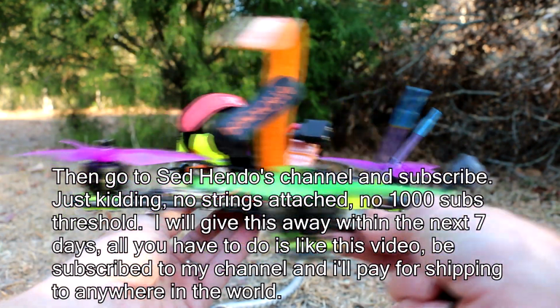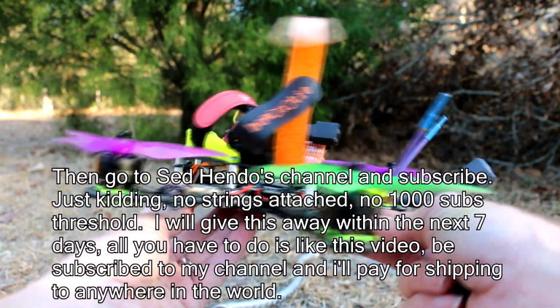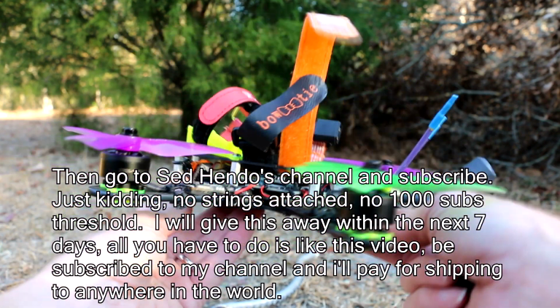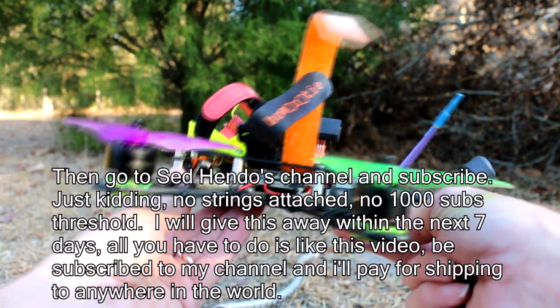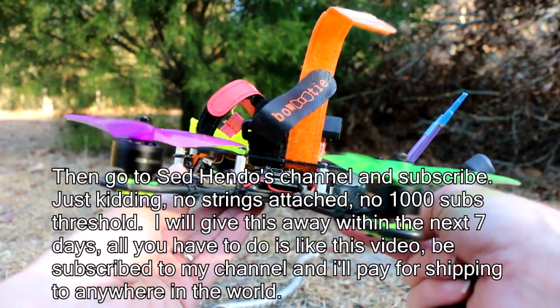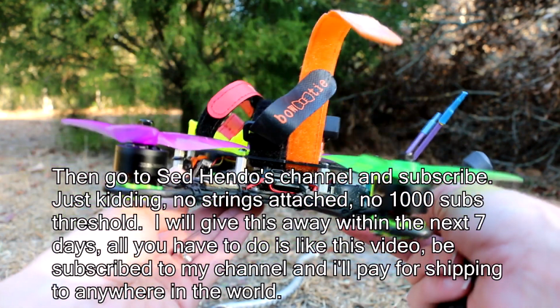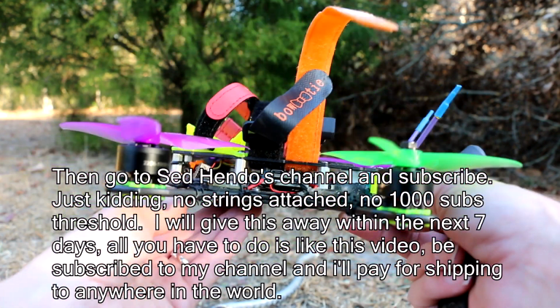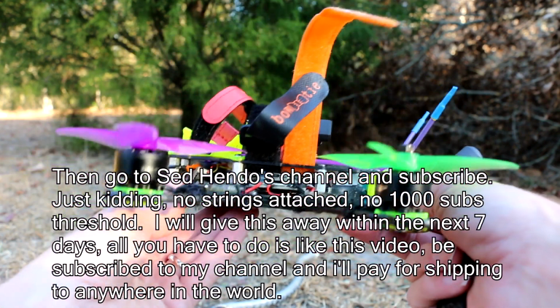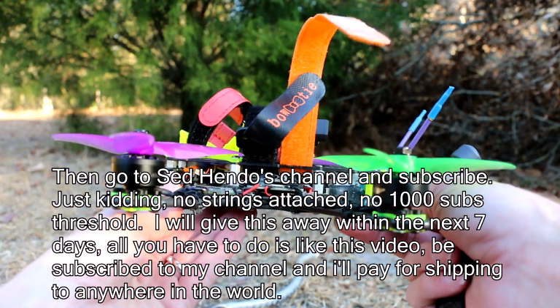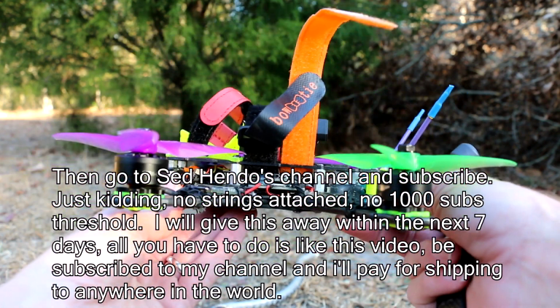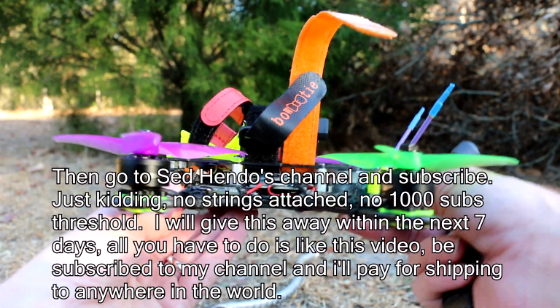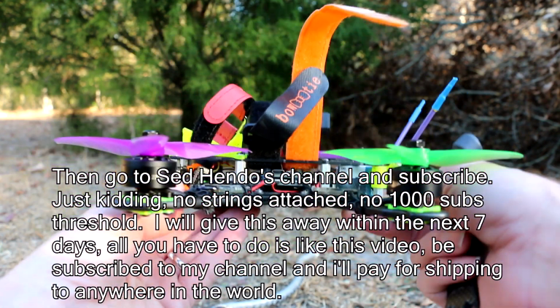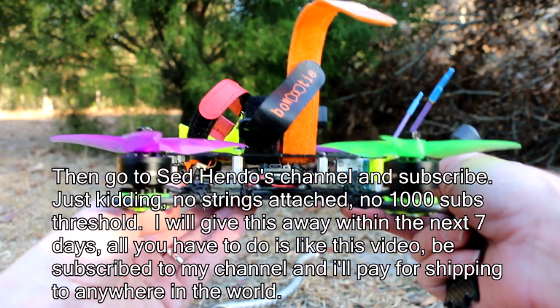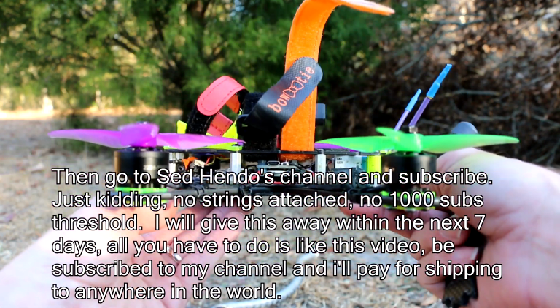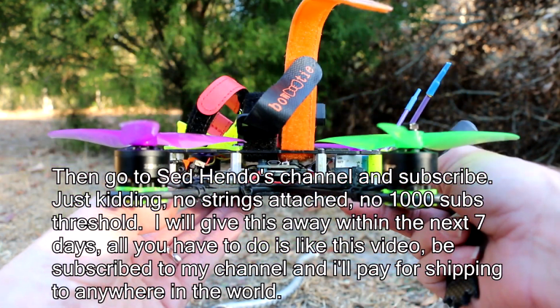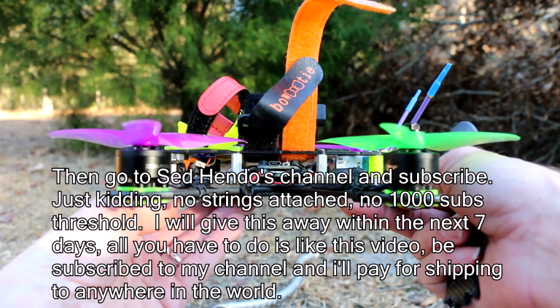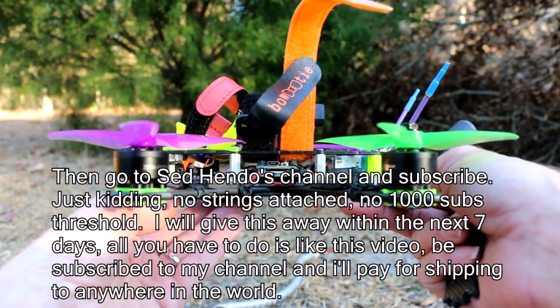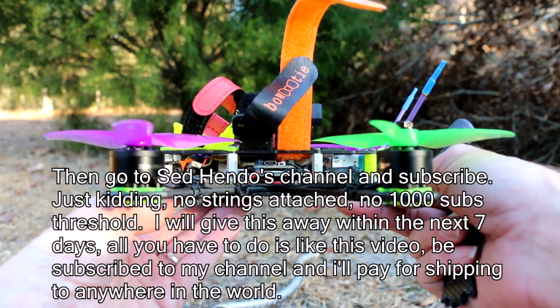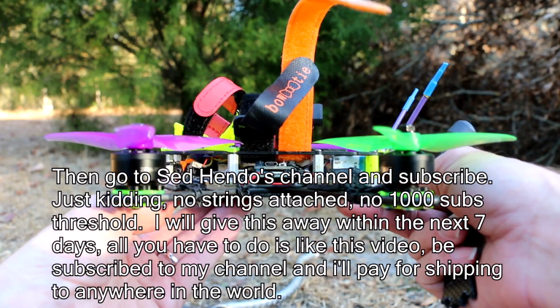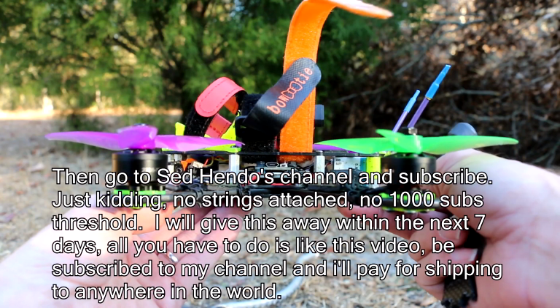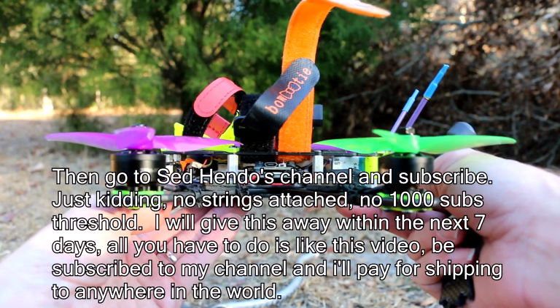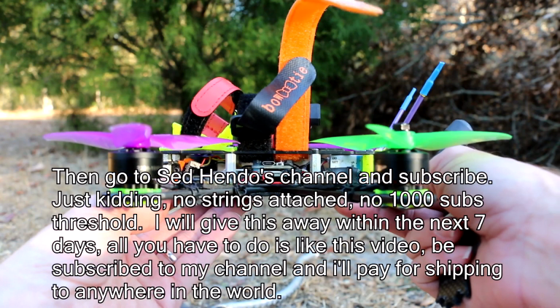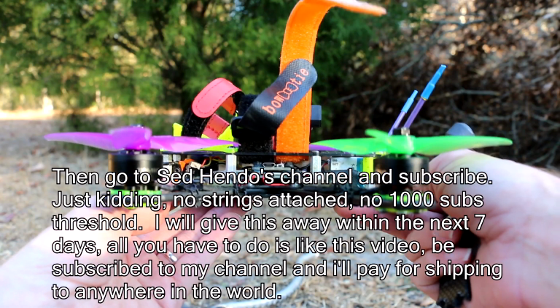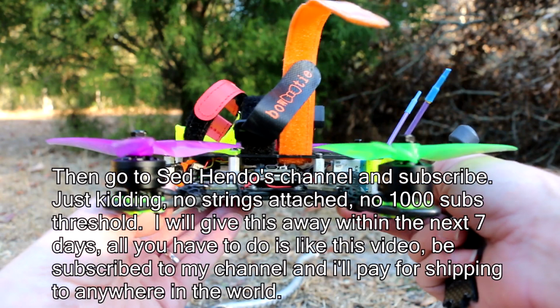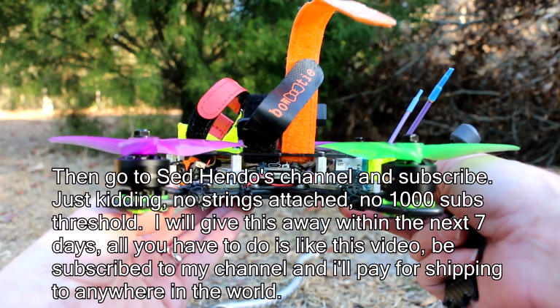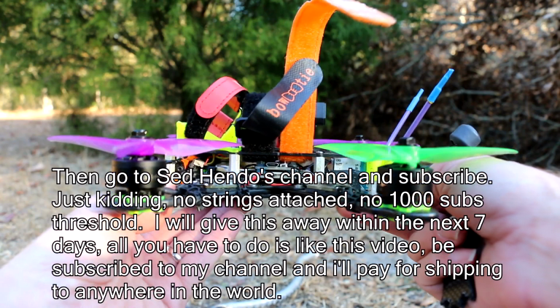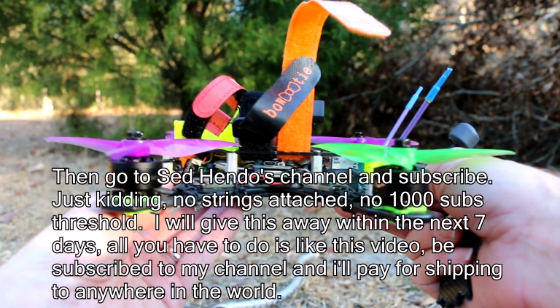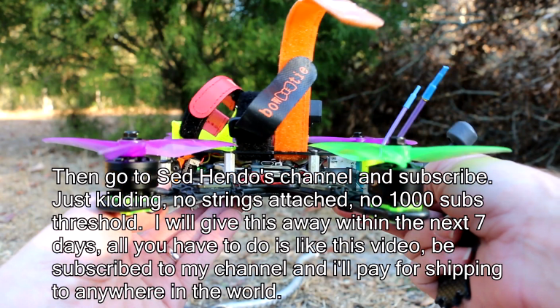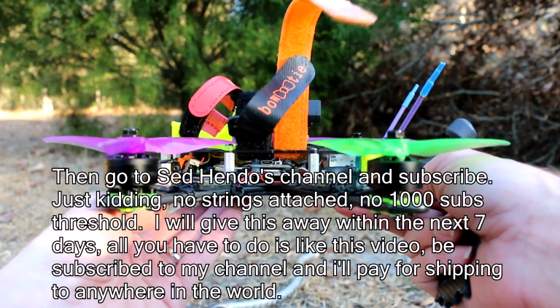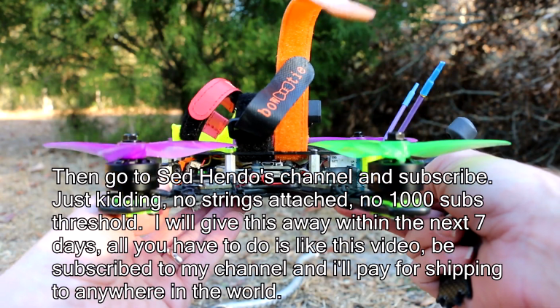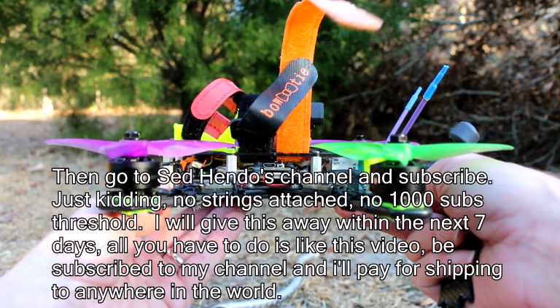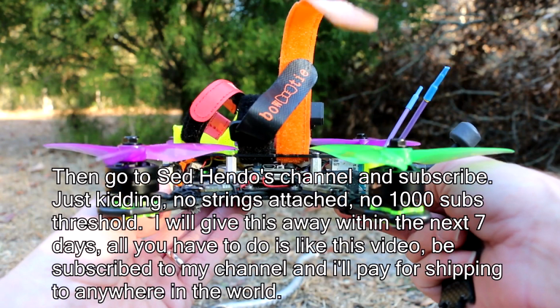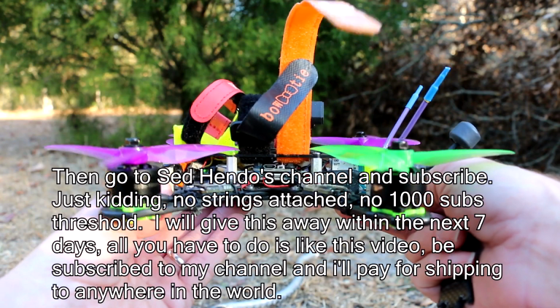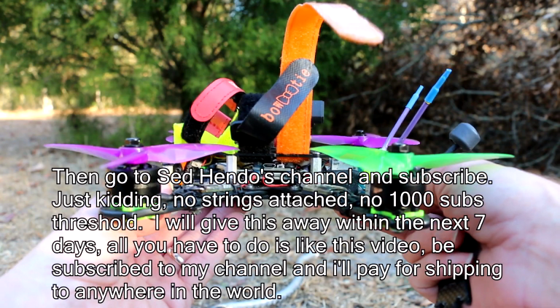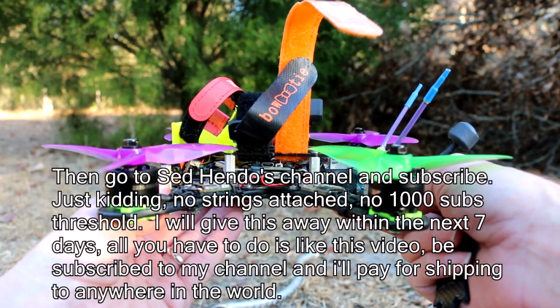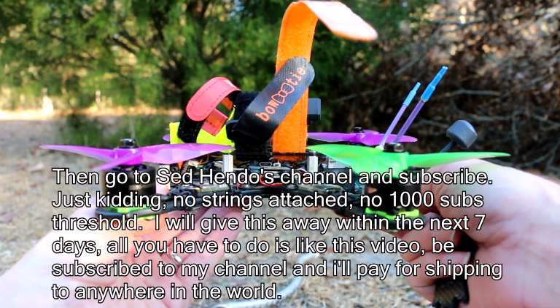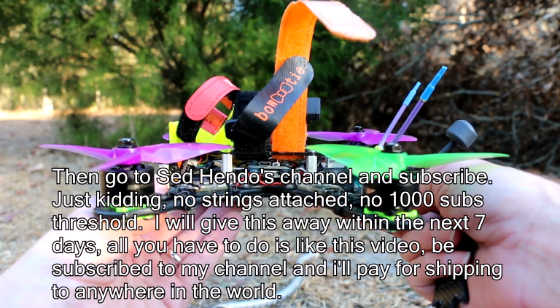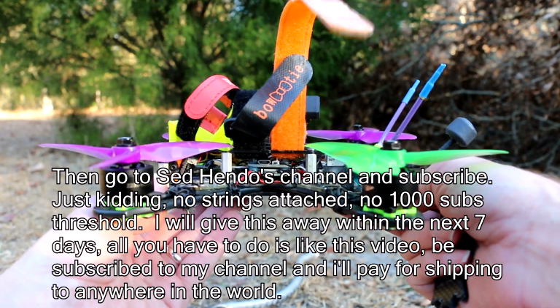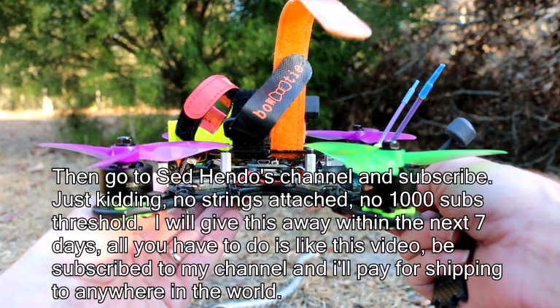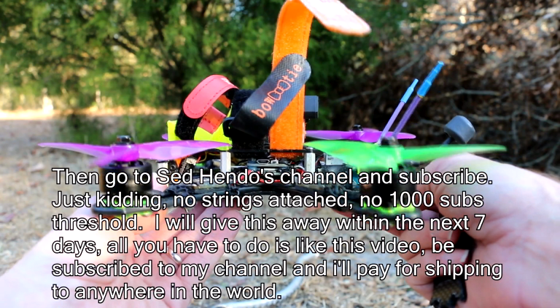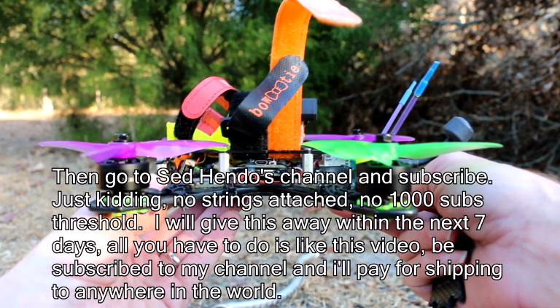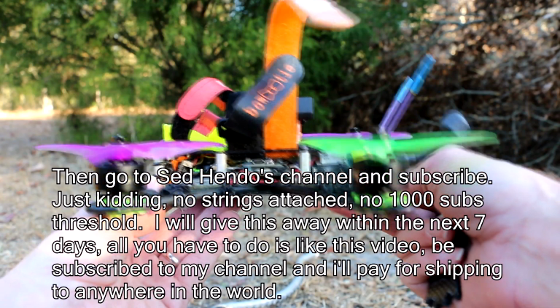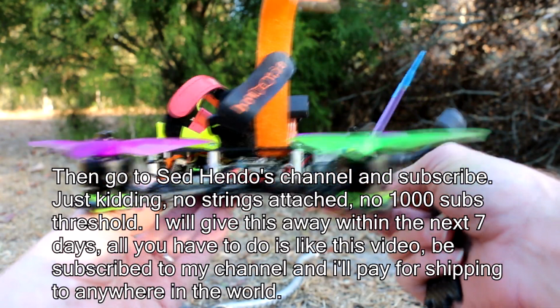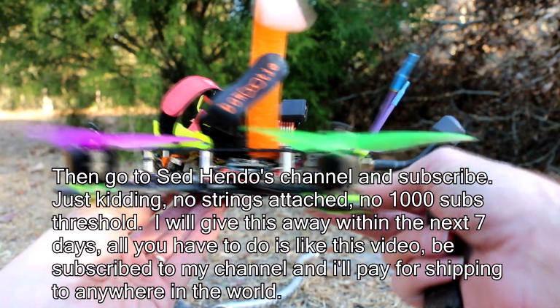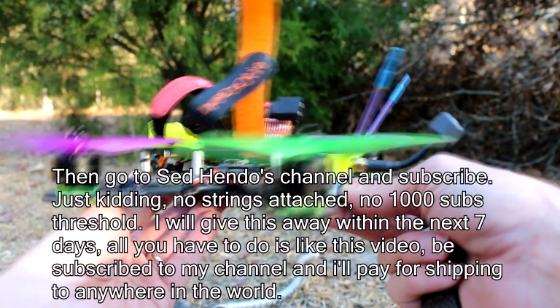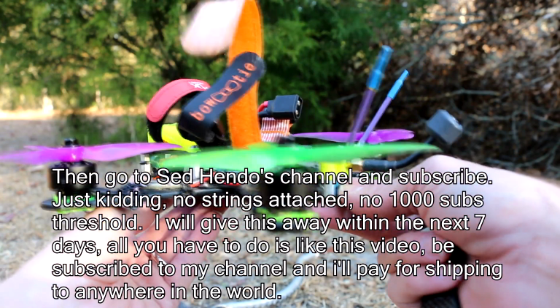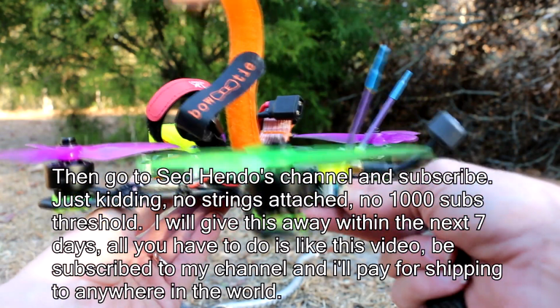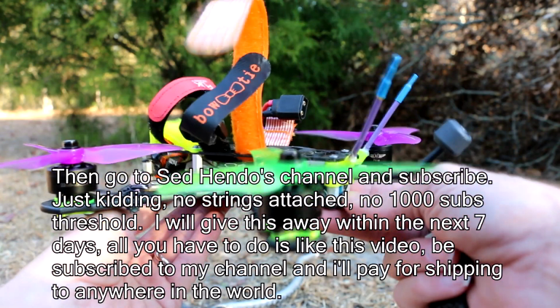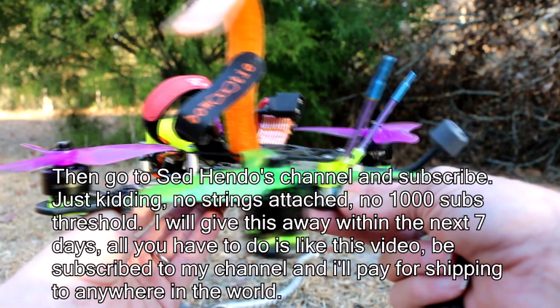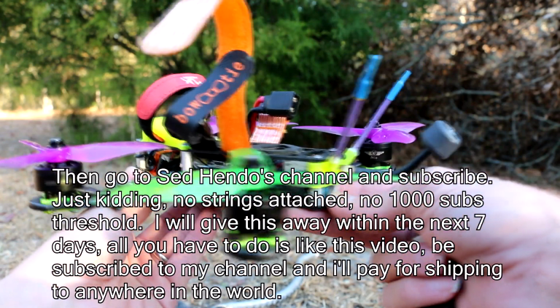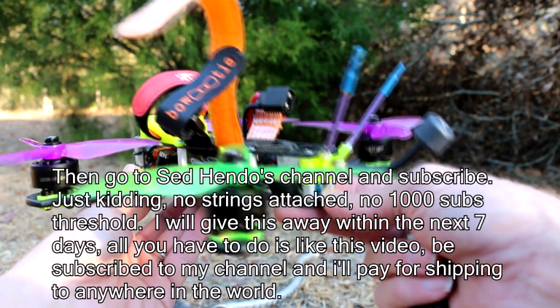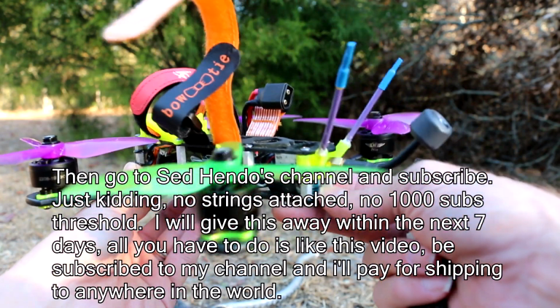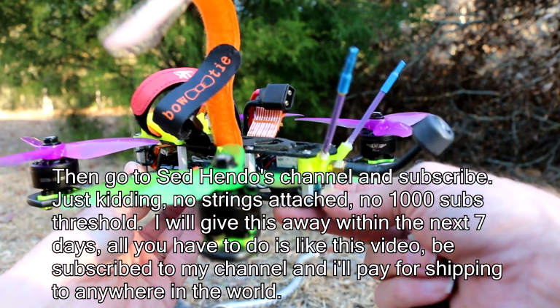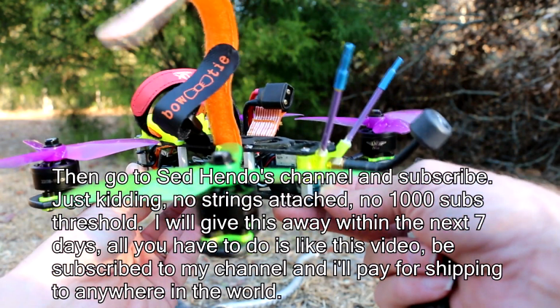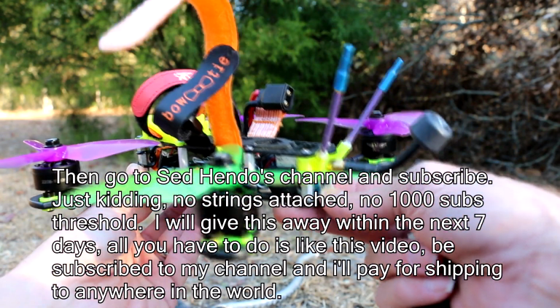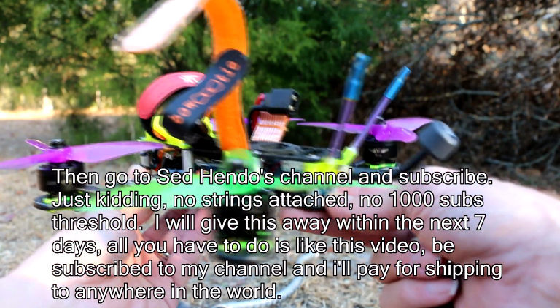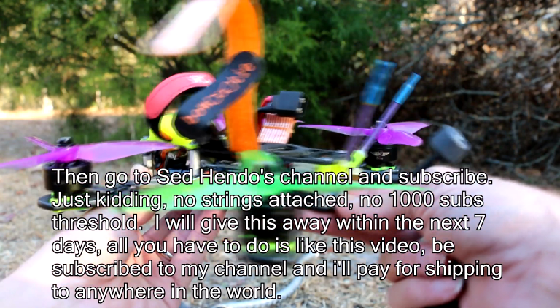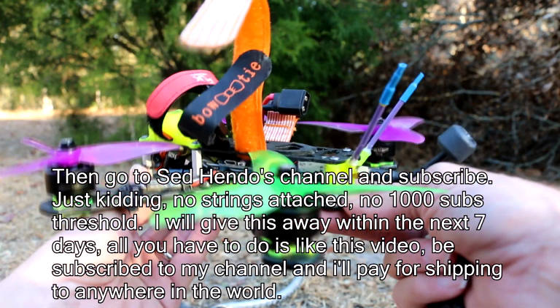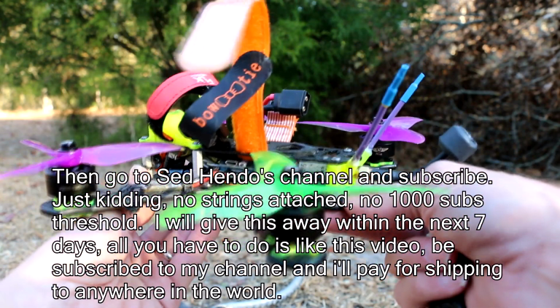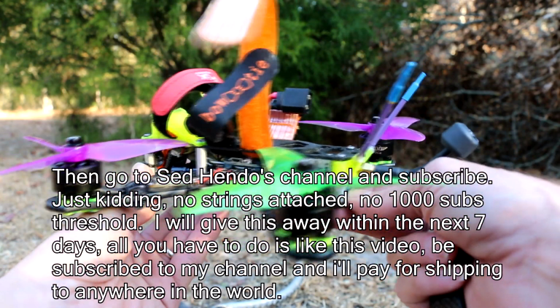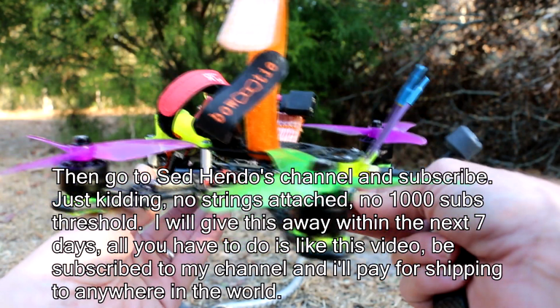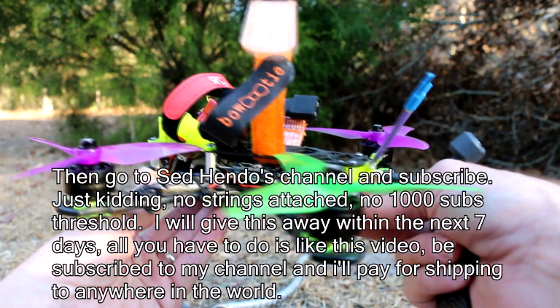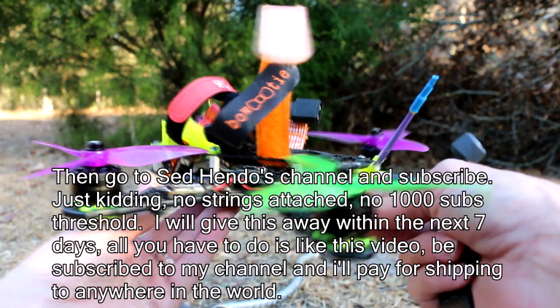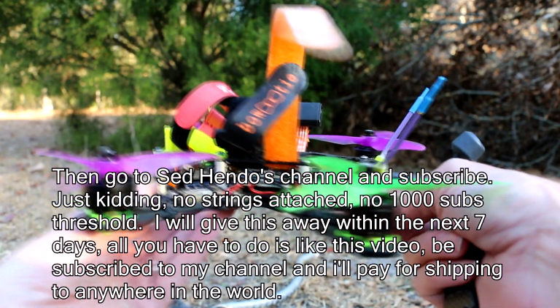So like and subscribe and comment below, and I'll just do a comment picker thing once I figure out how to do that.